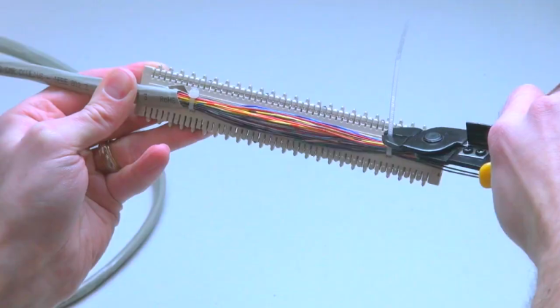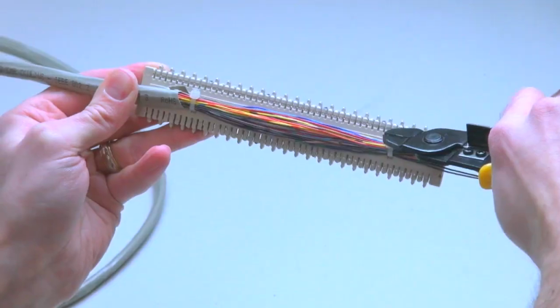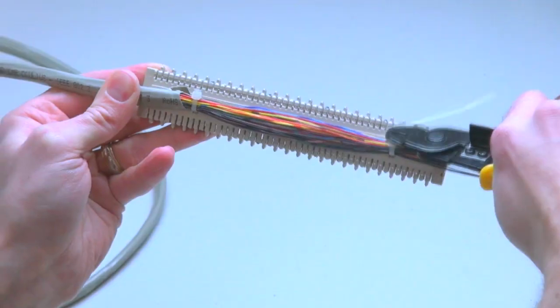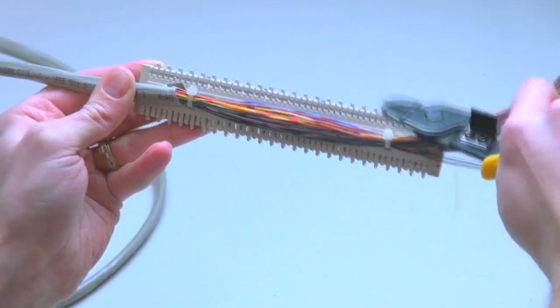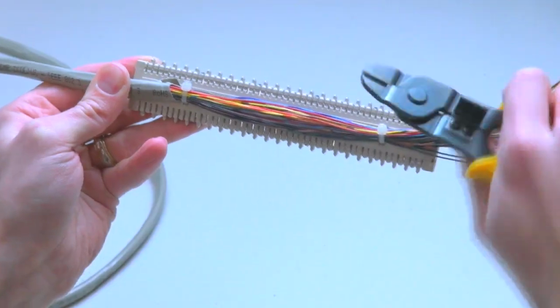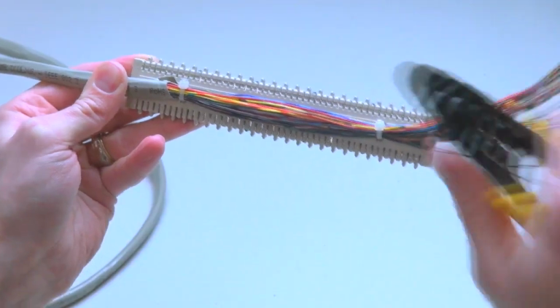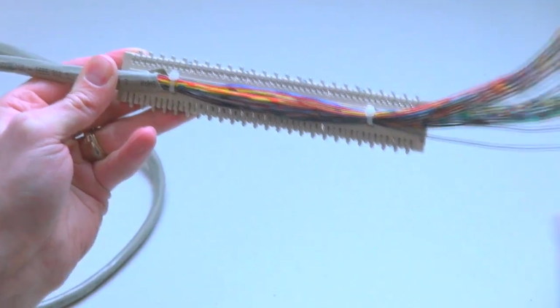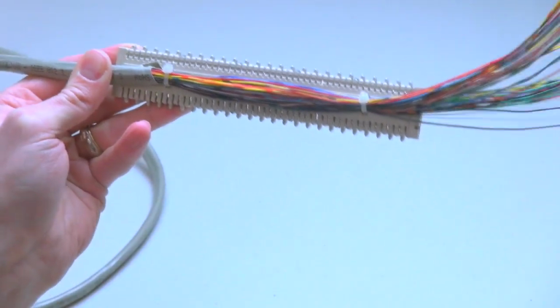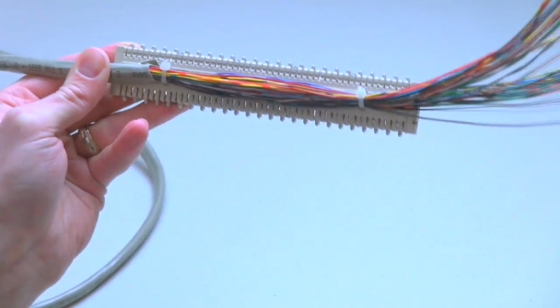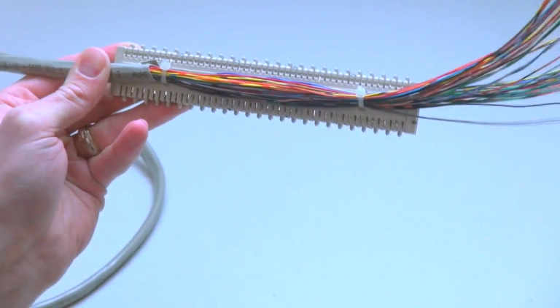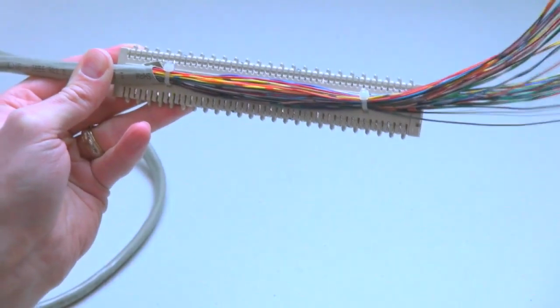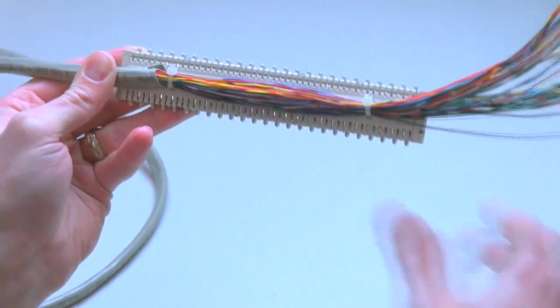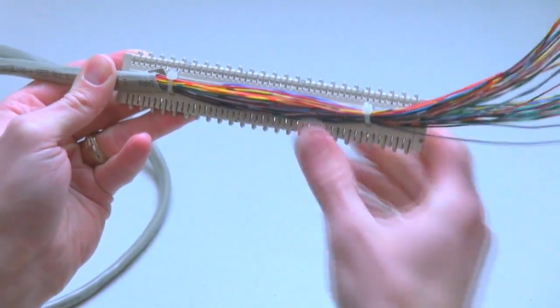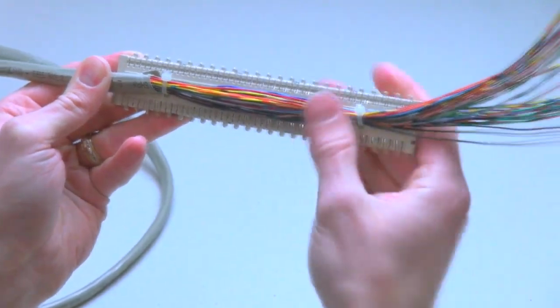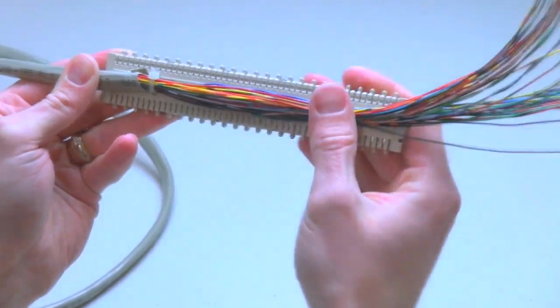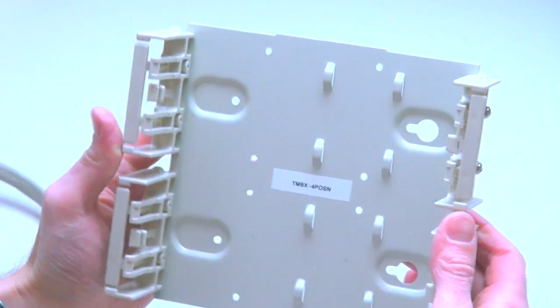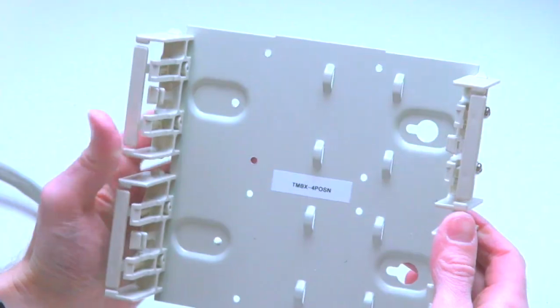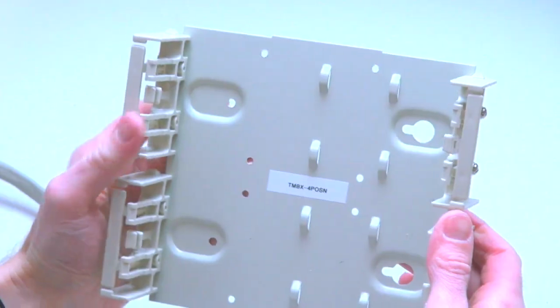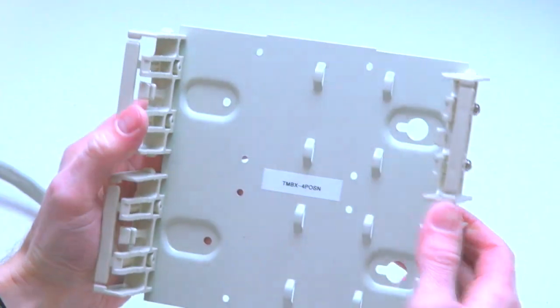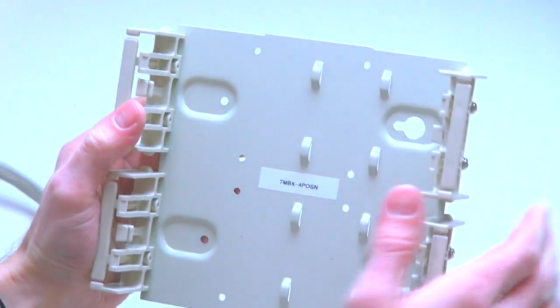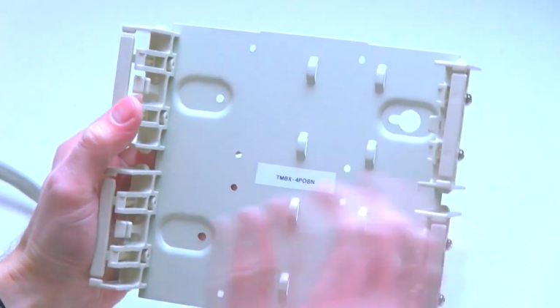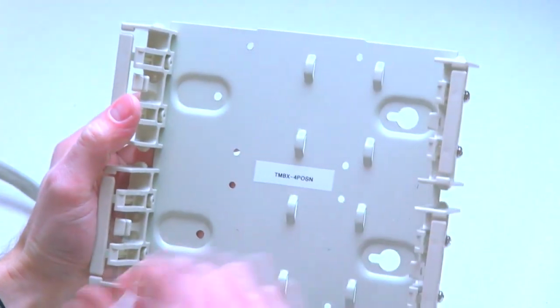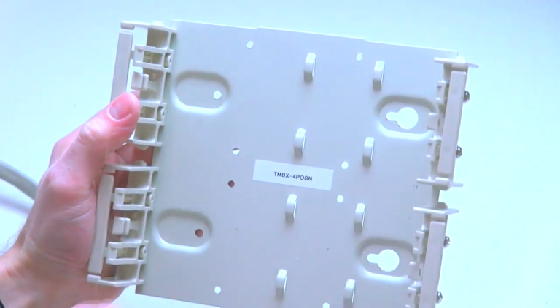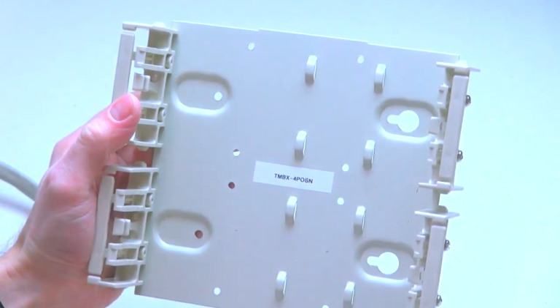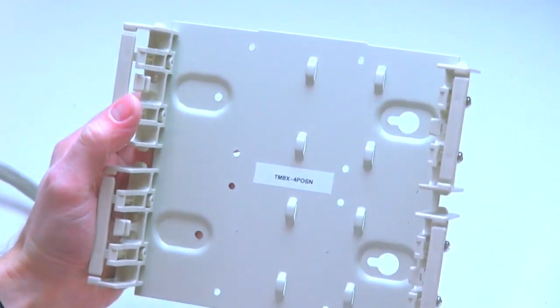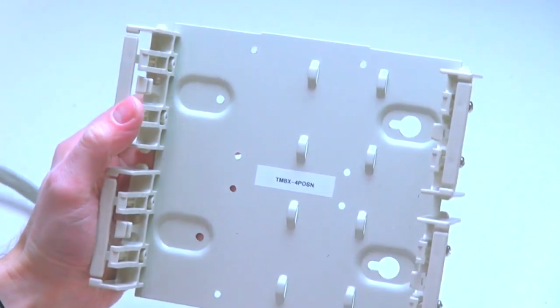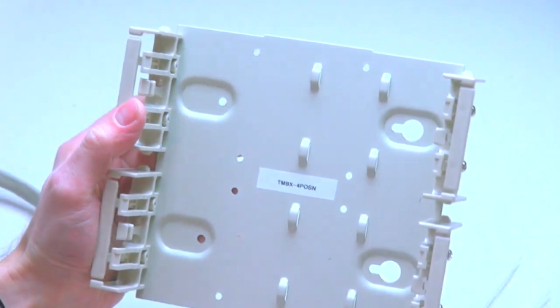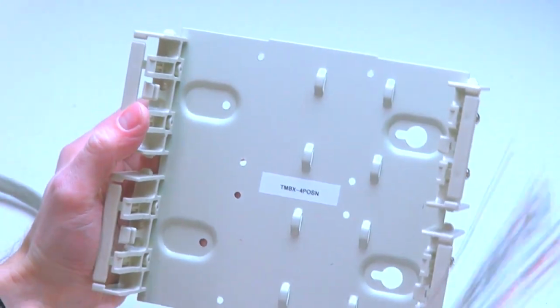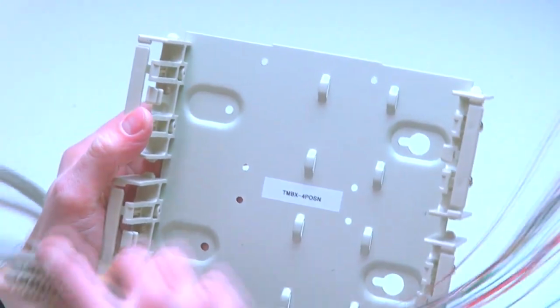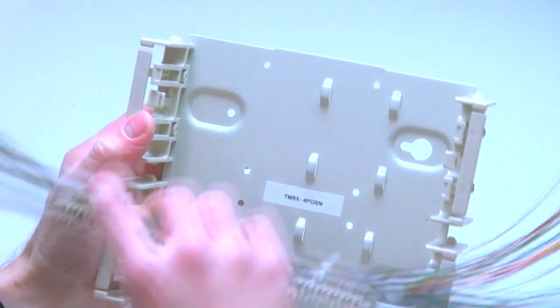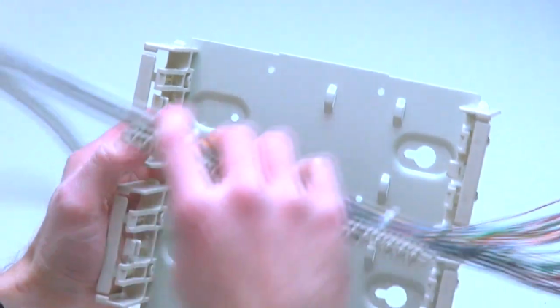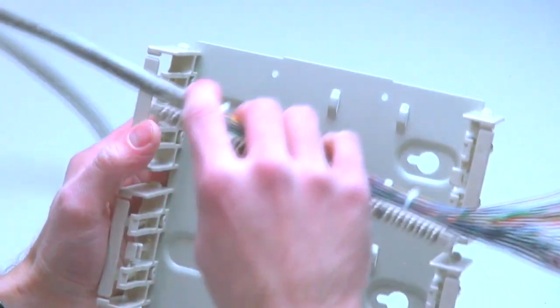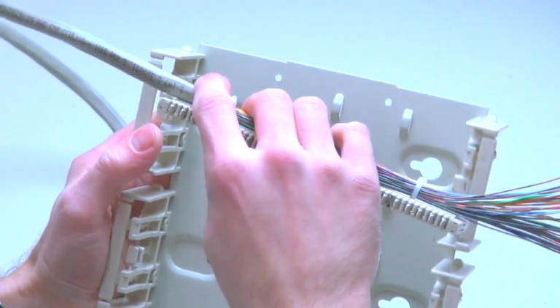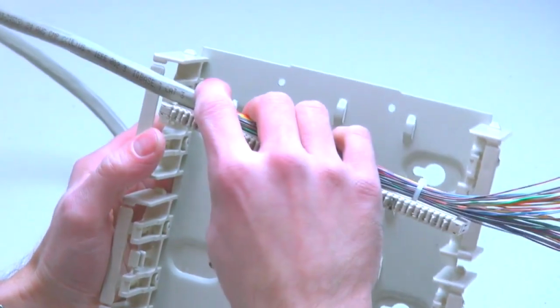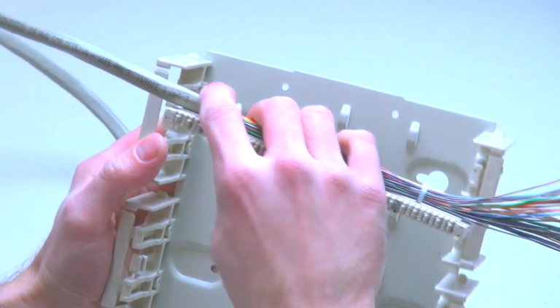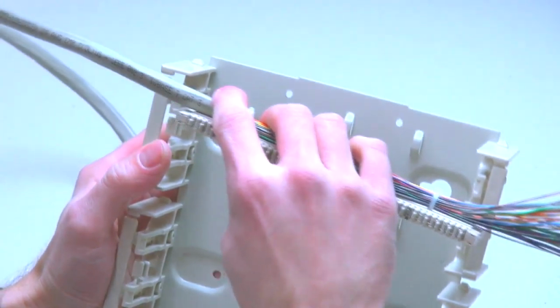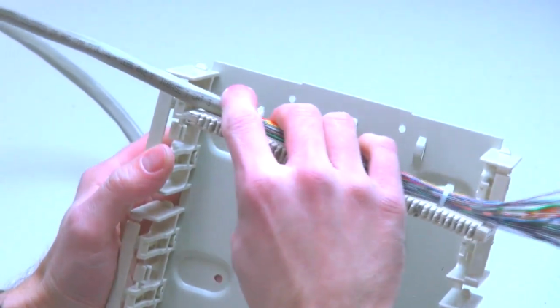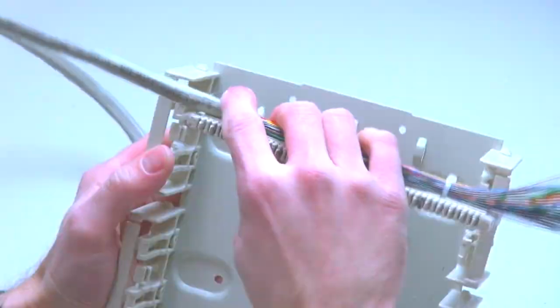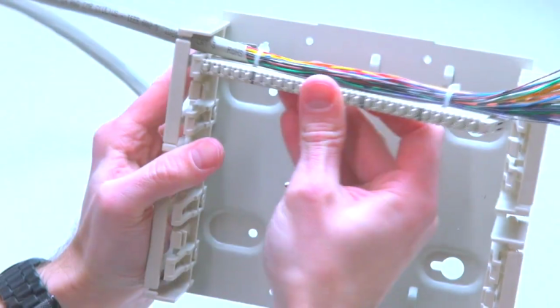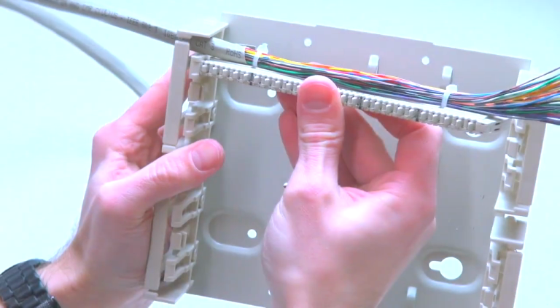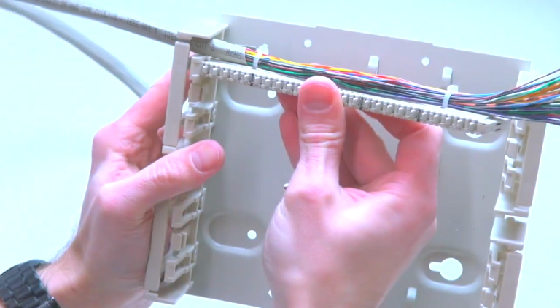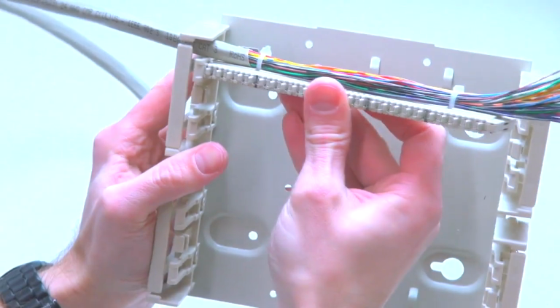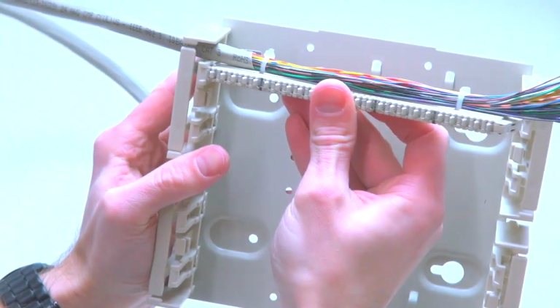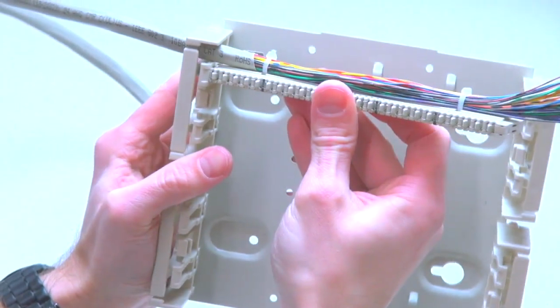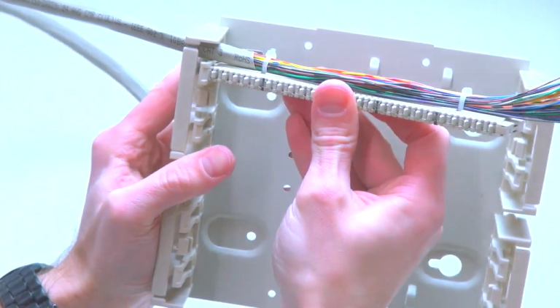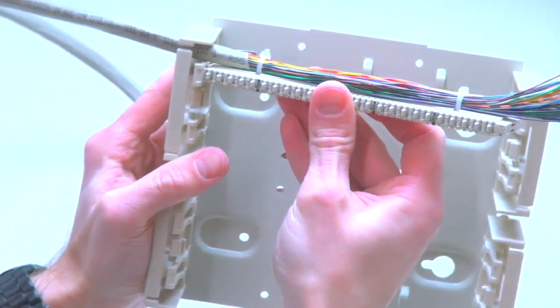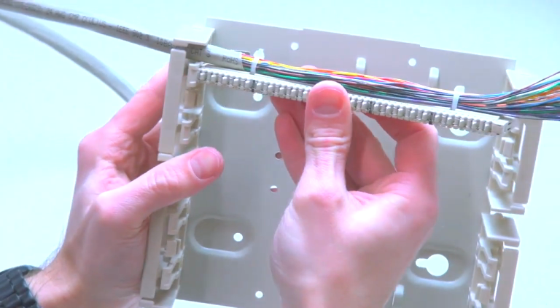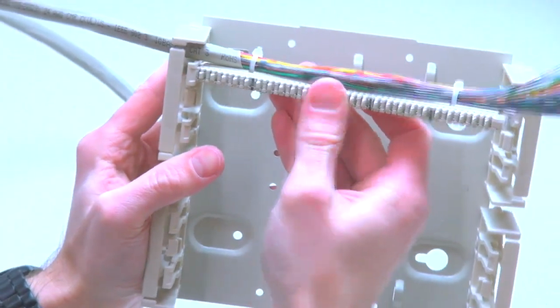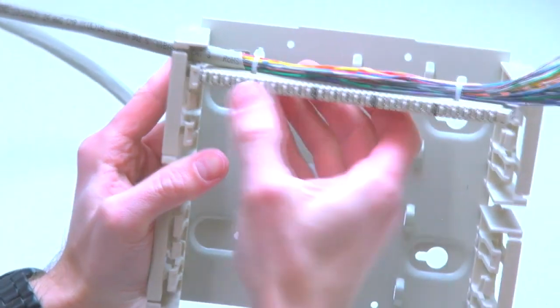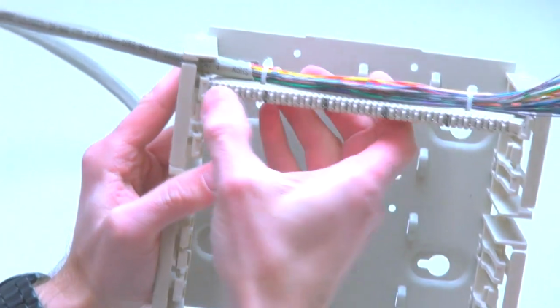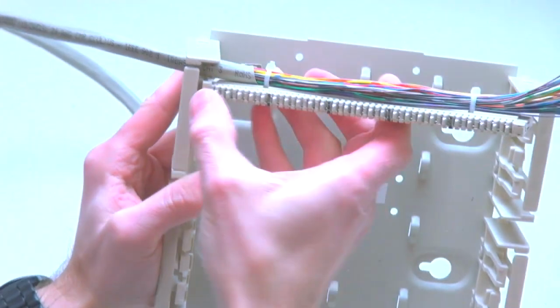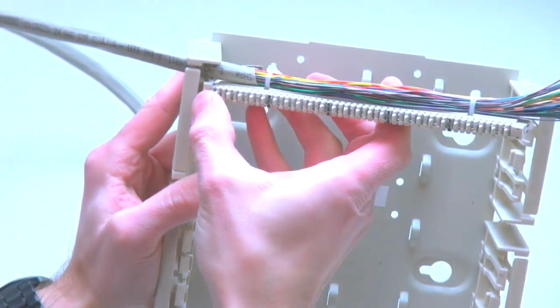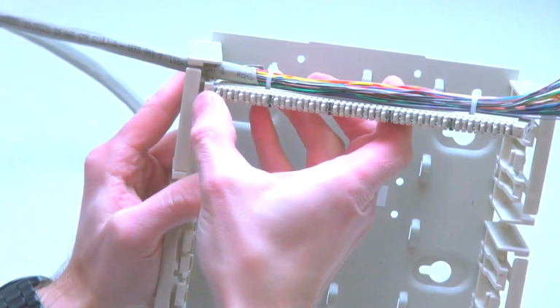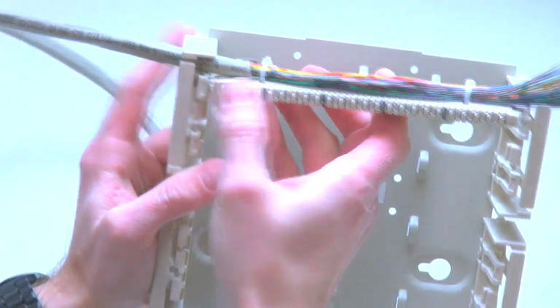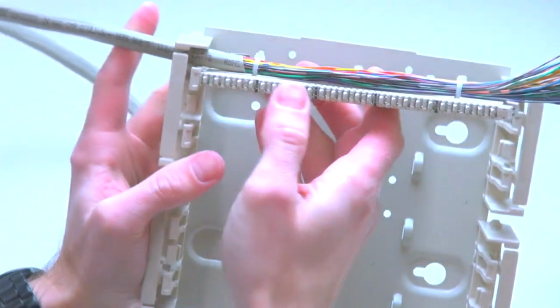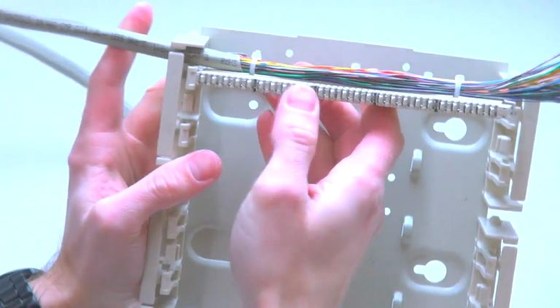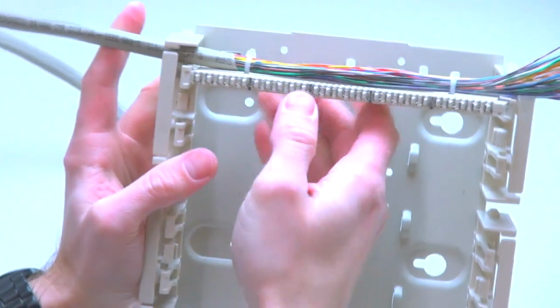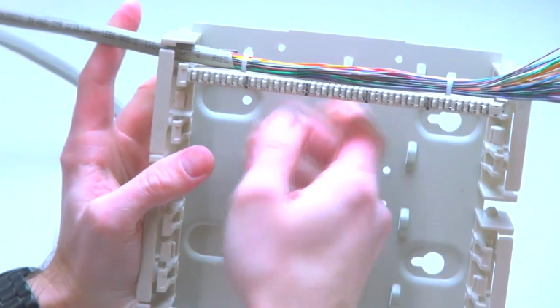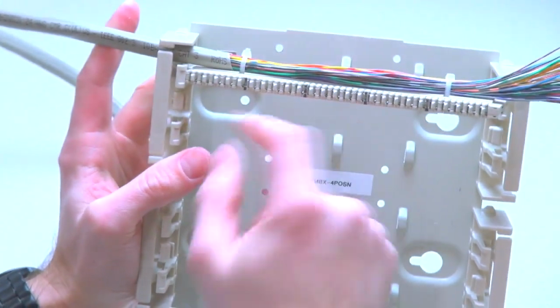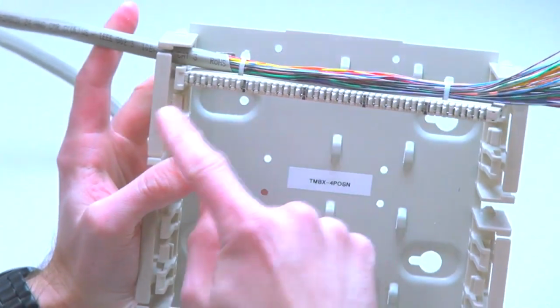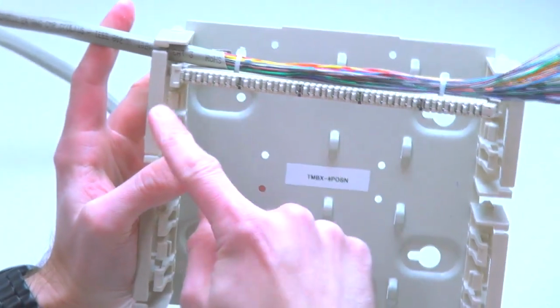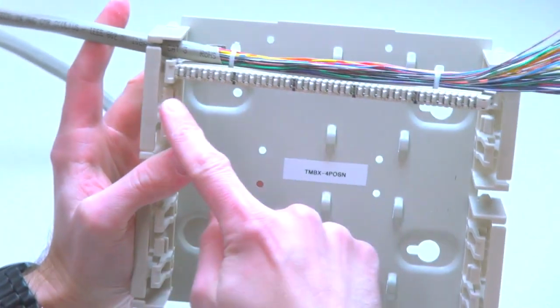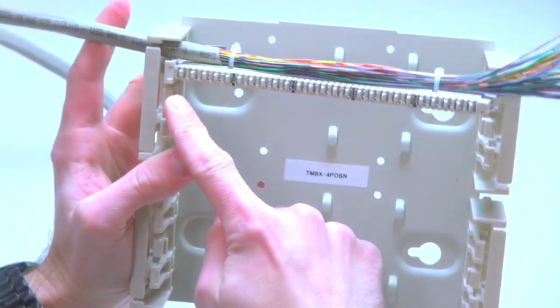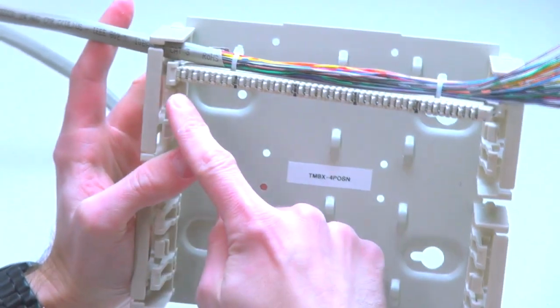Step 4: Install the Distribution Connector into the required position of the 100-Pair Distribution Frame.